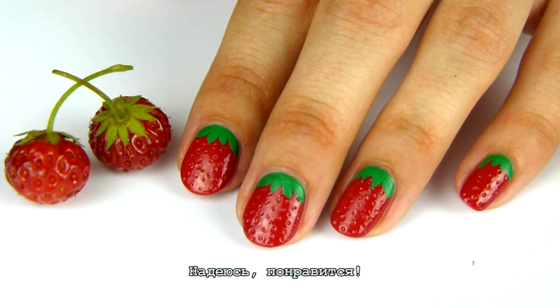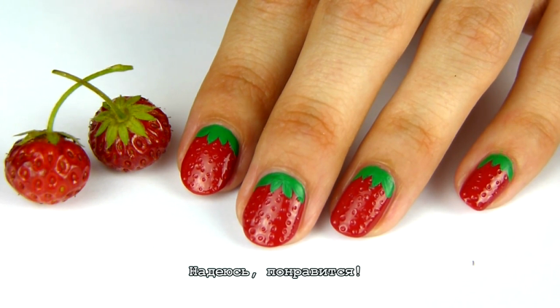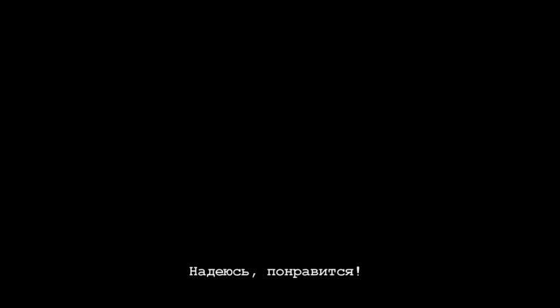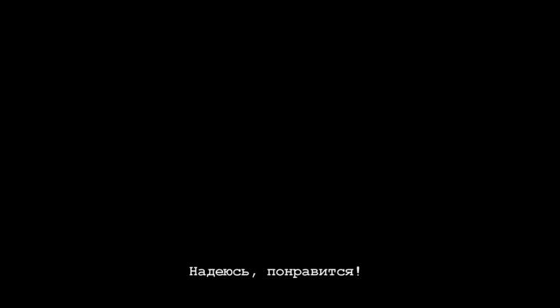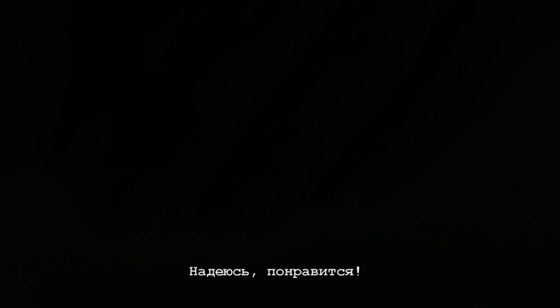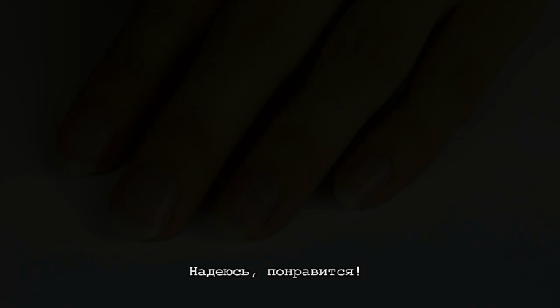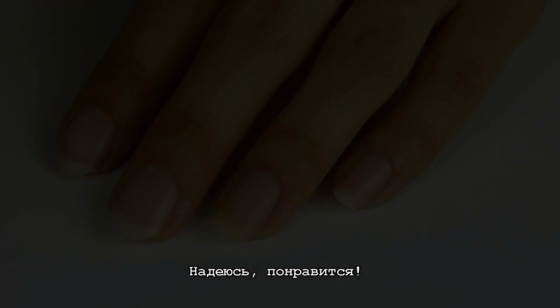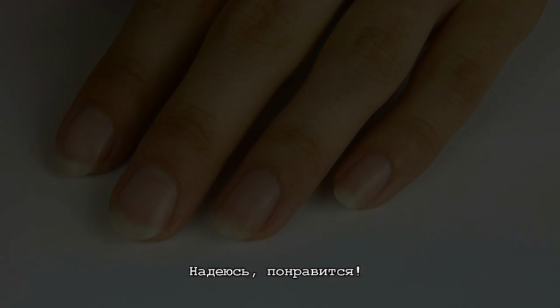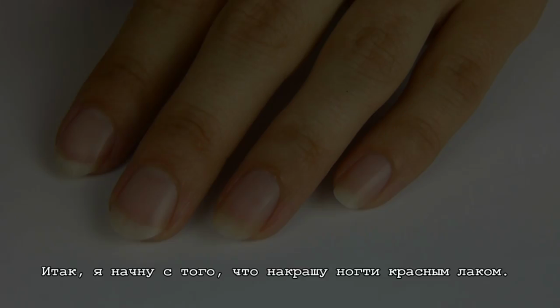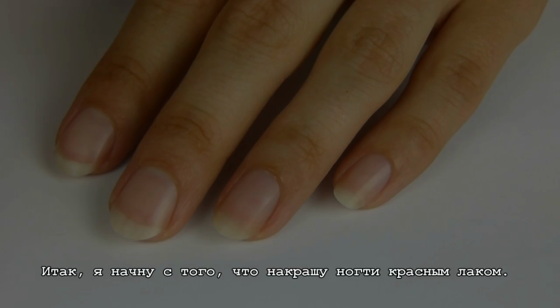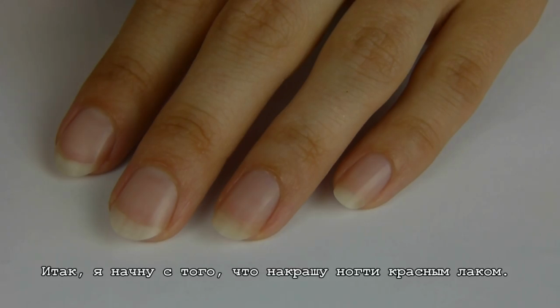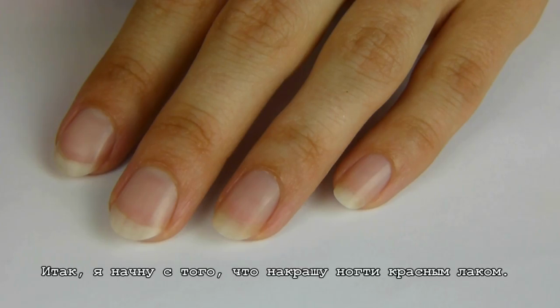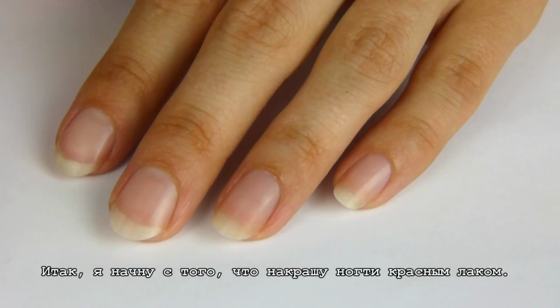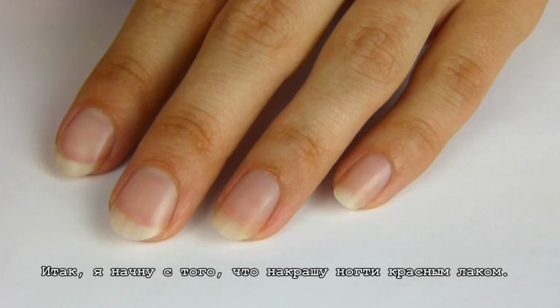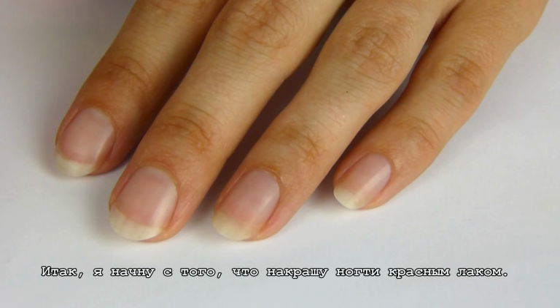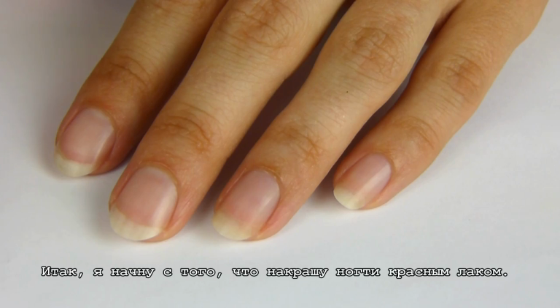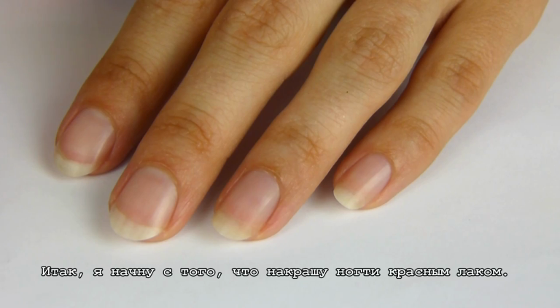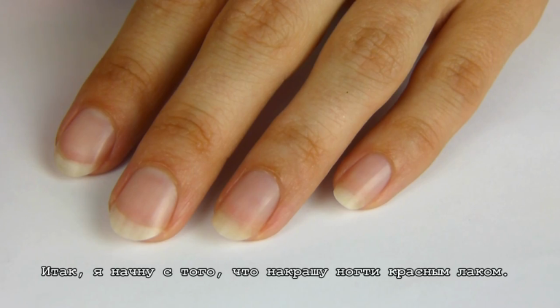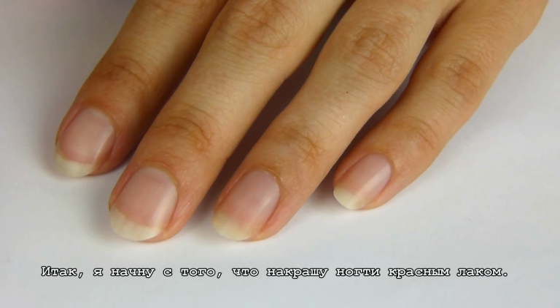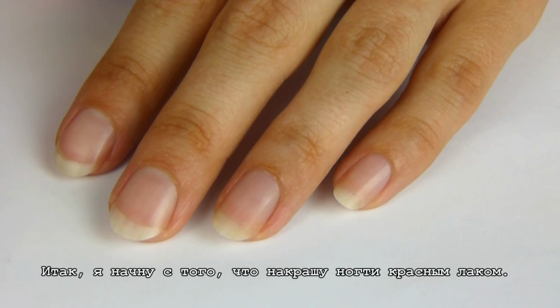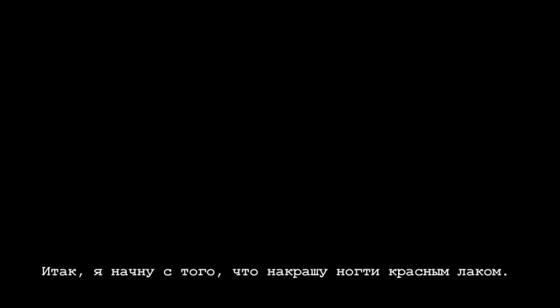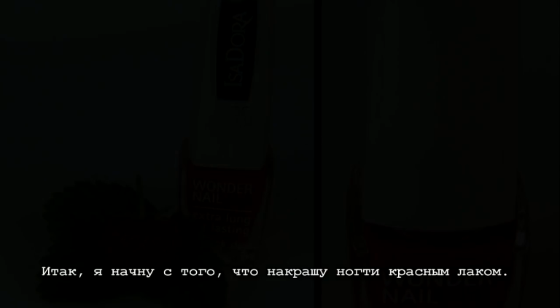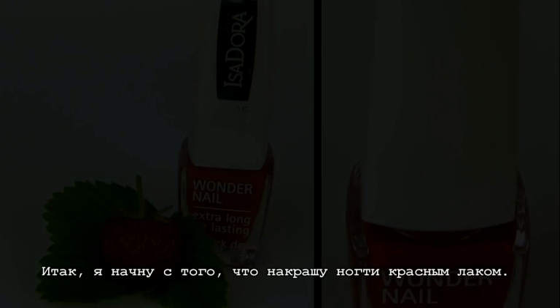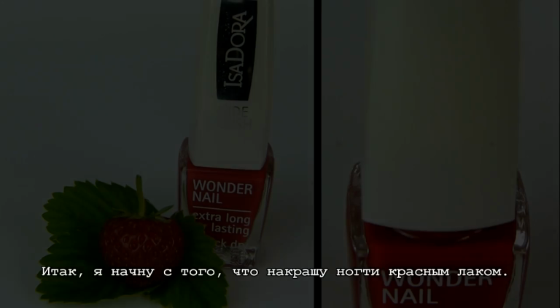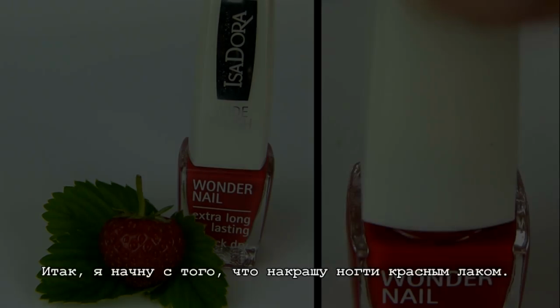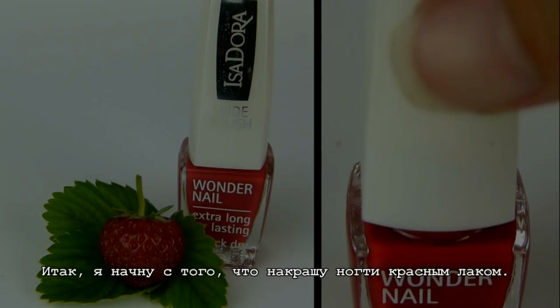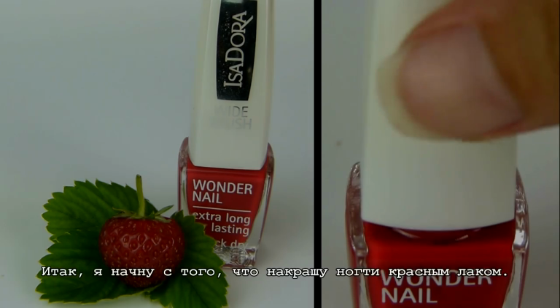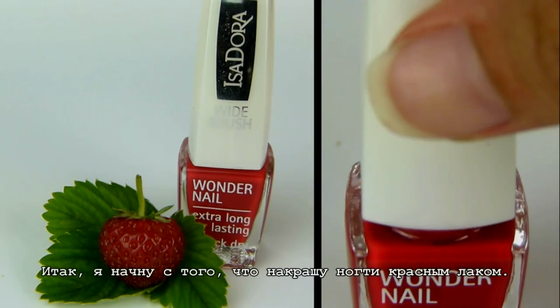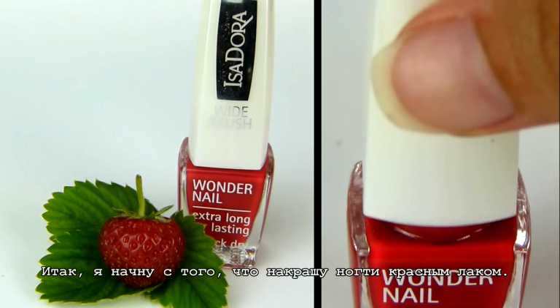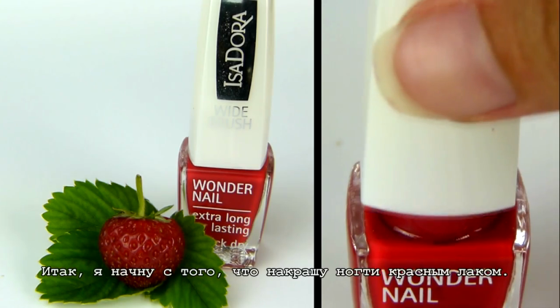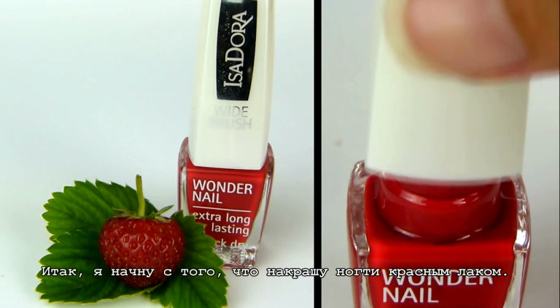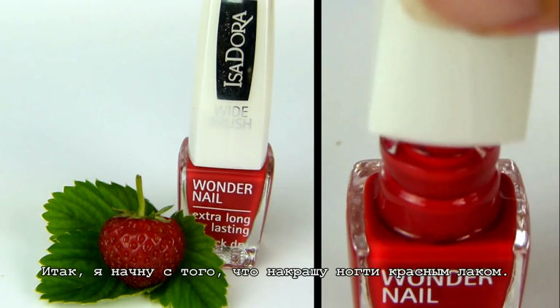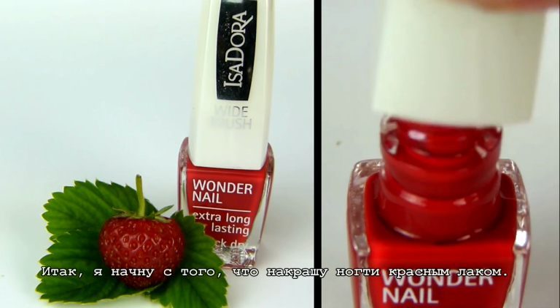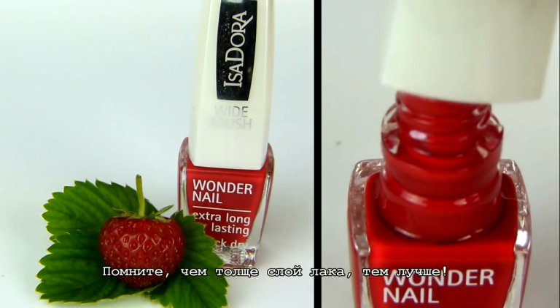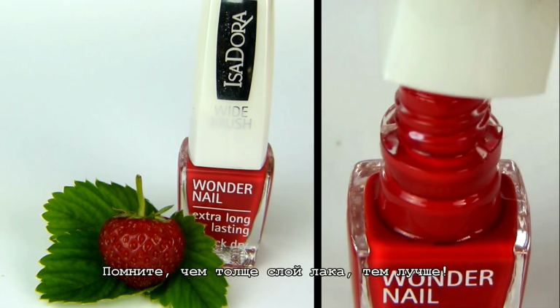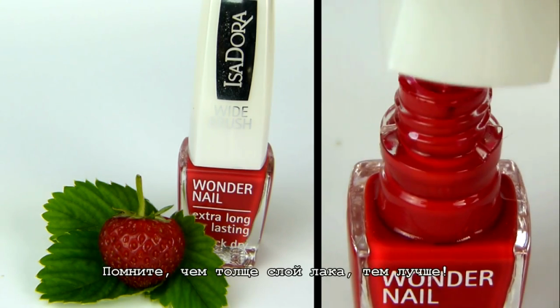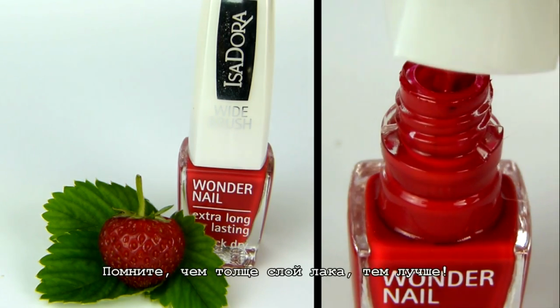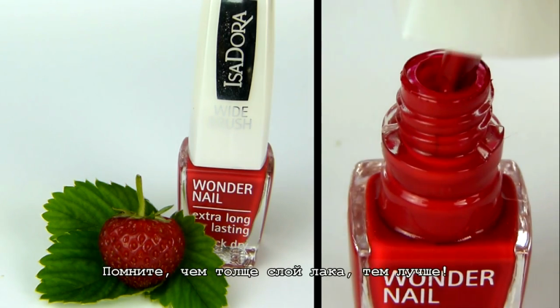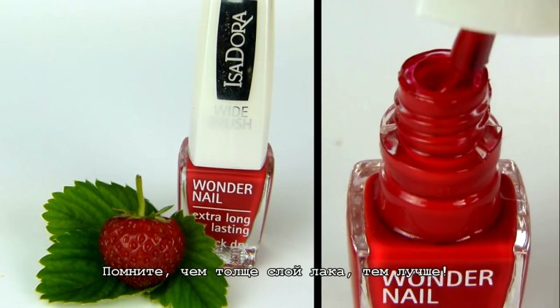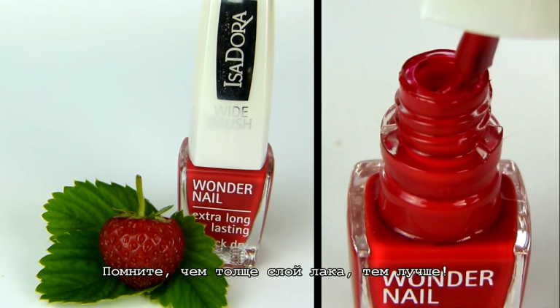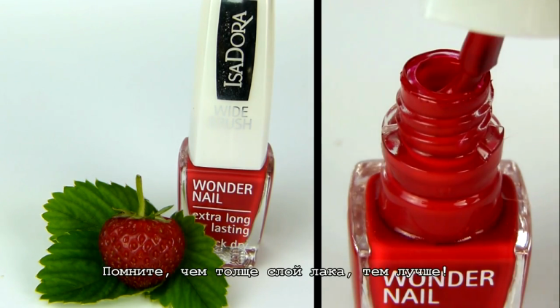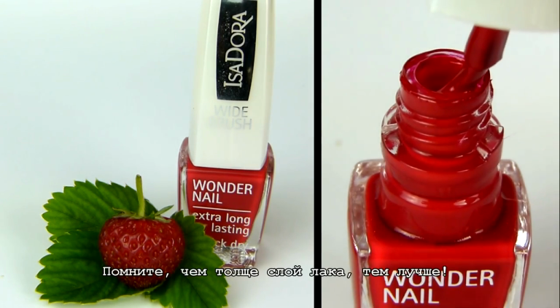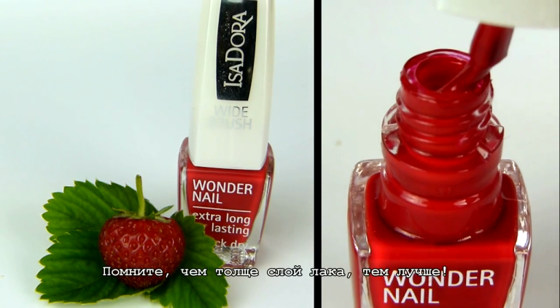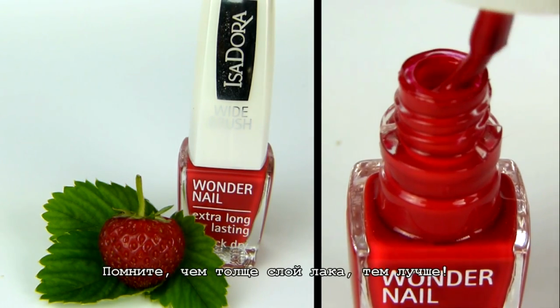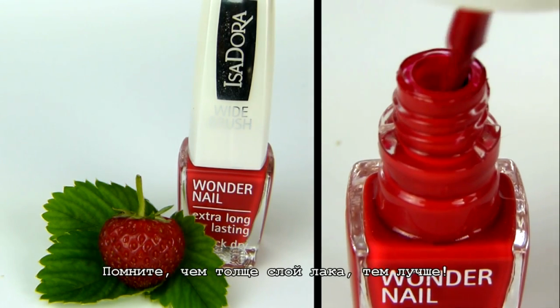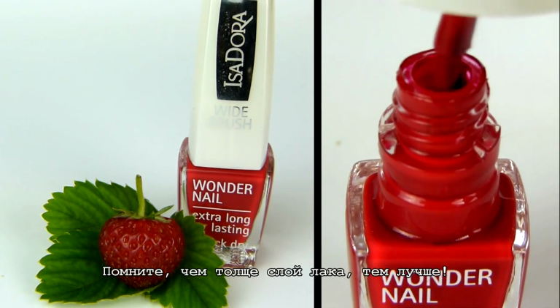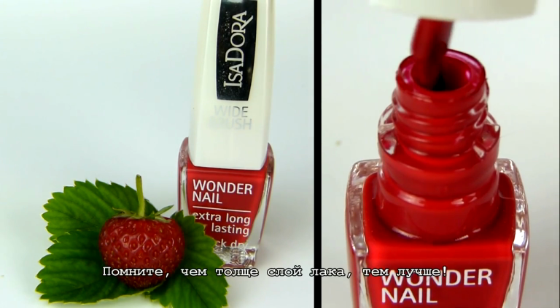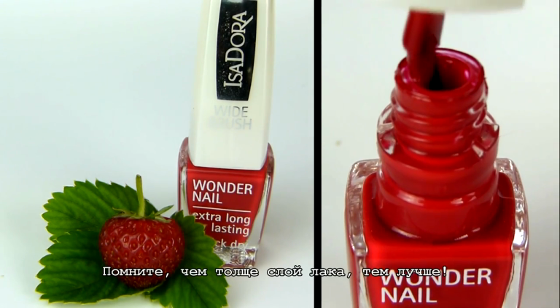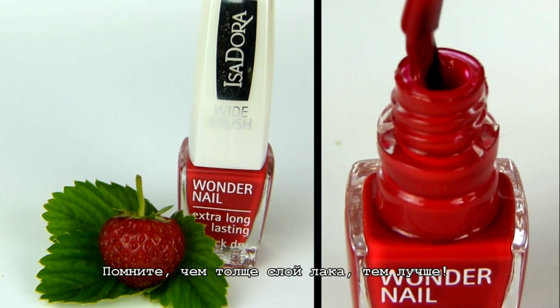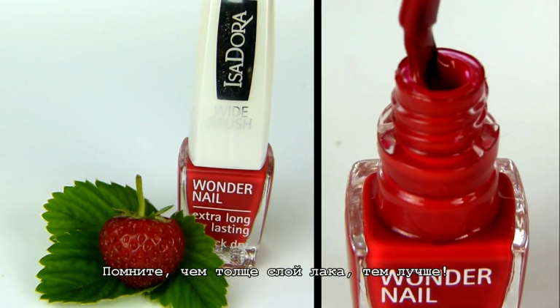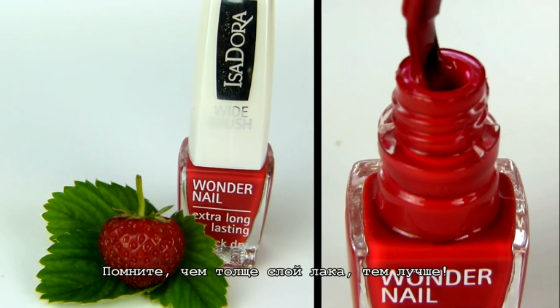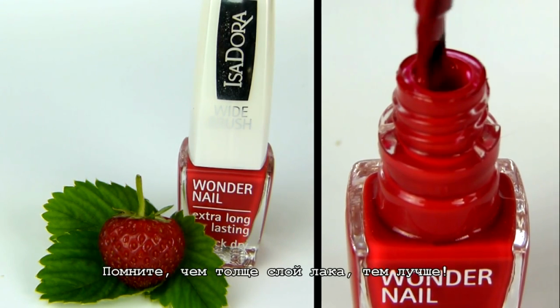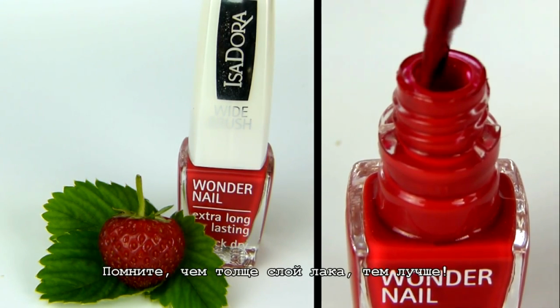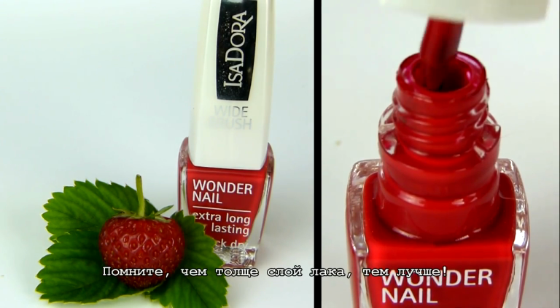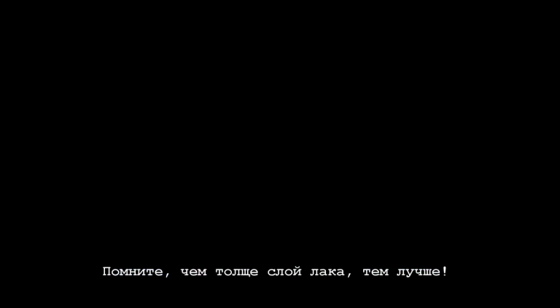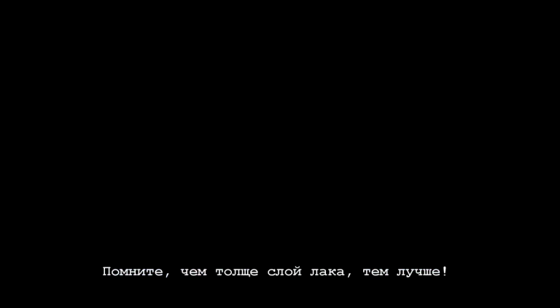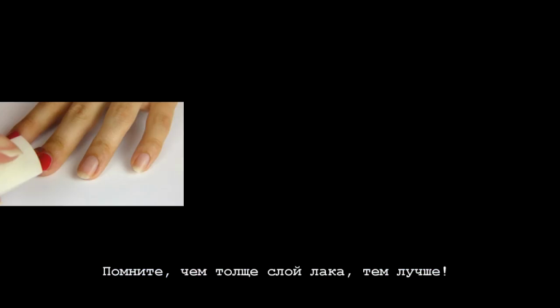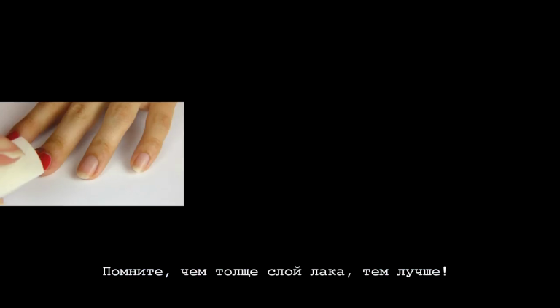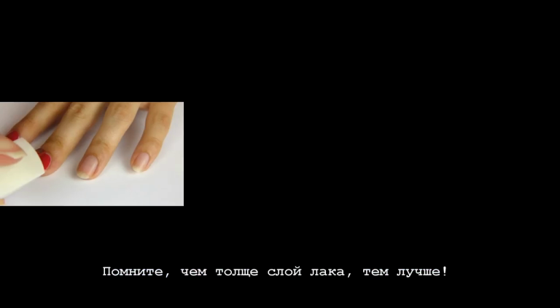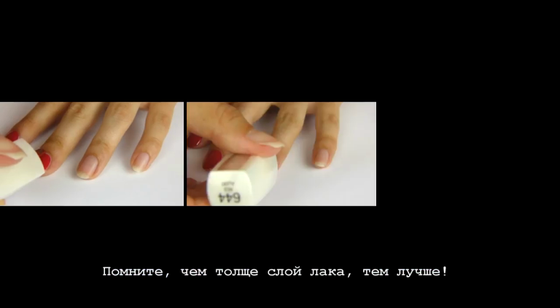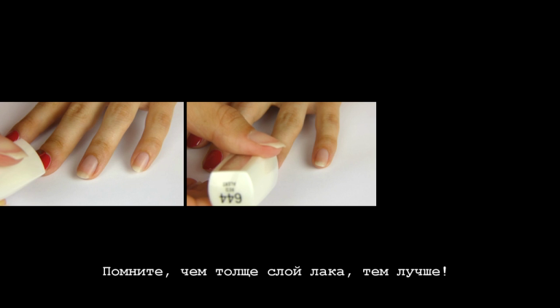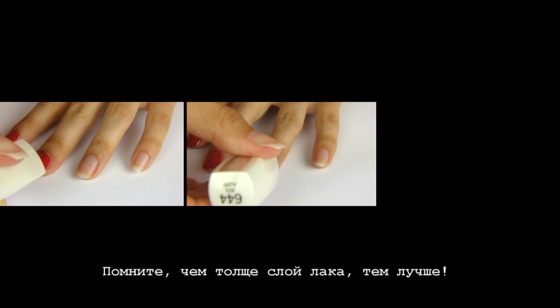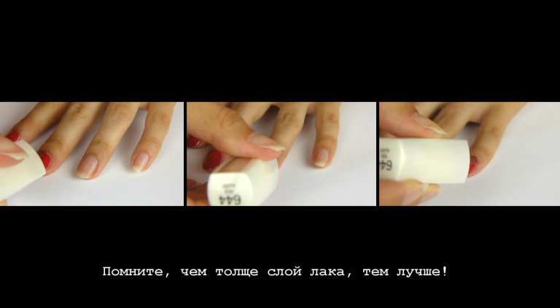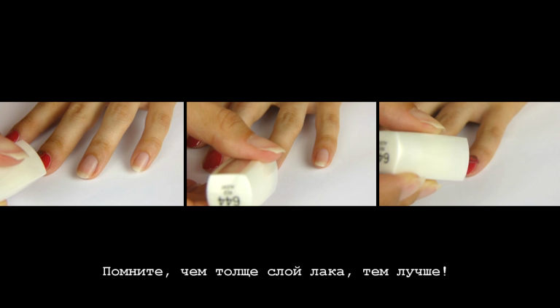I begin my nail art by painting my nails red. Now remember, the thicker a nail polish layer is, the better.